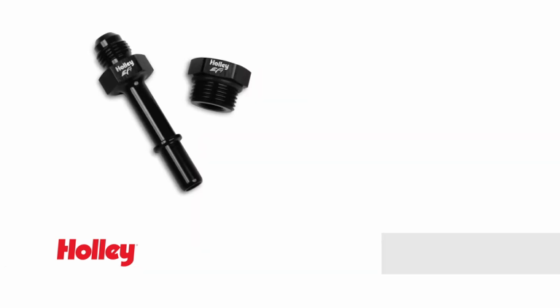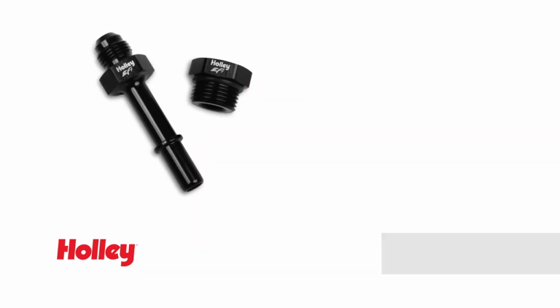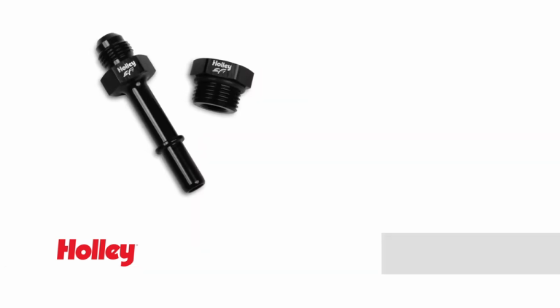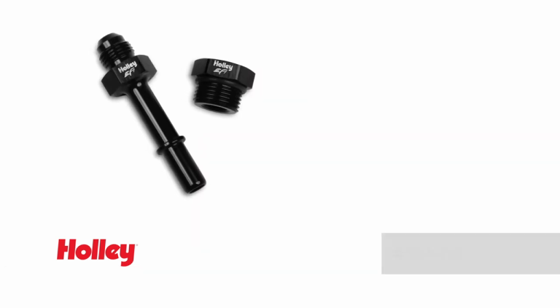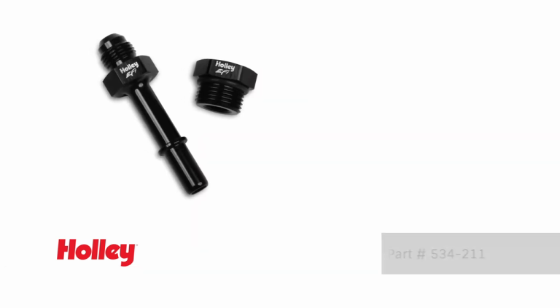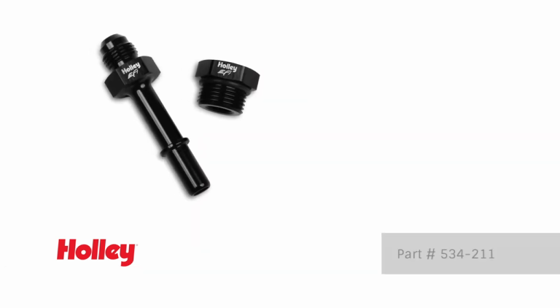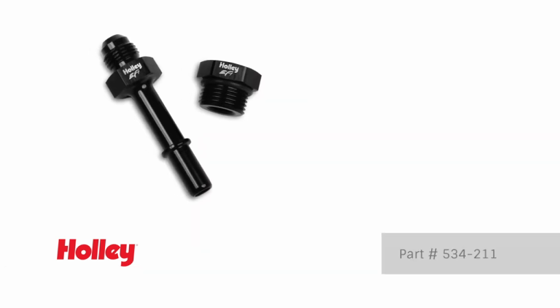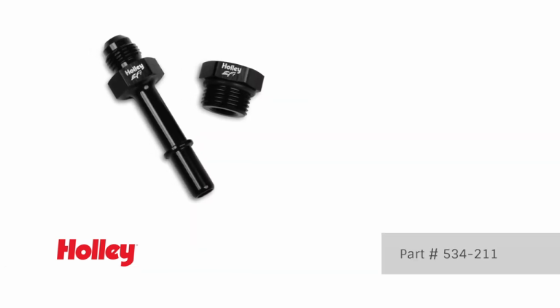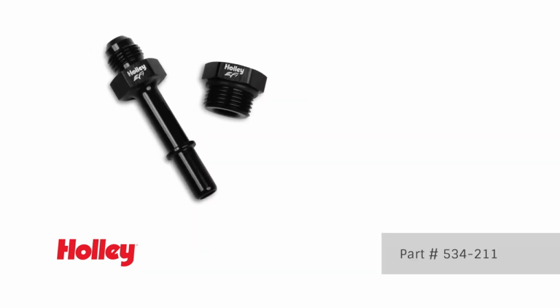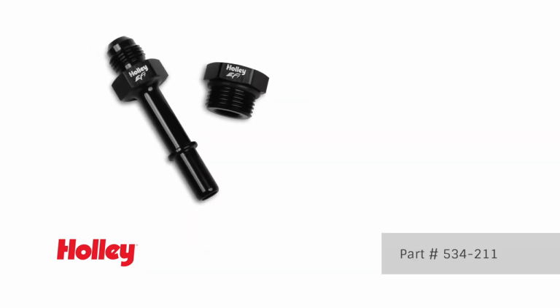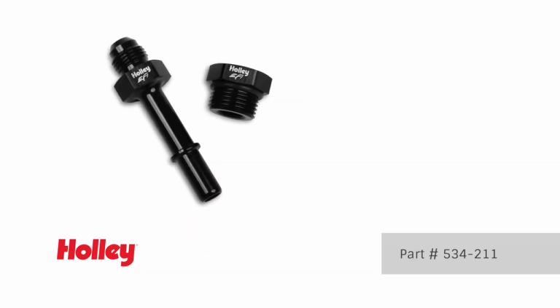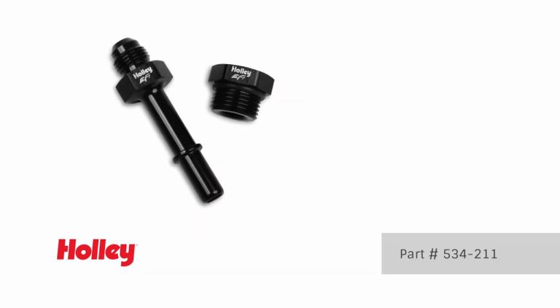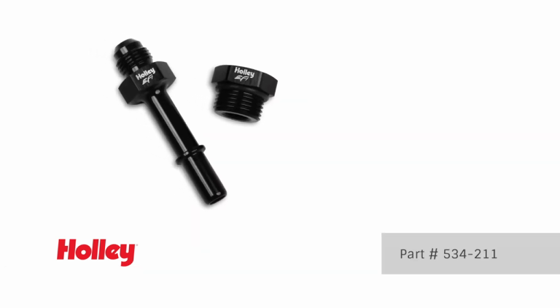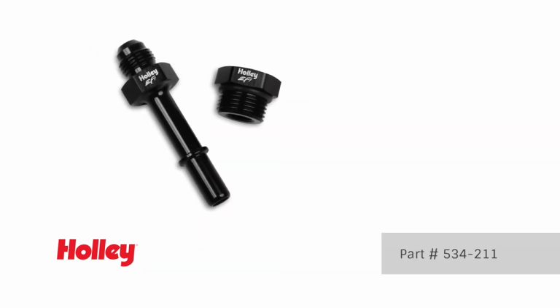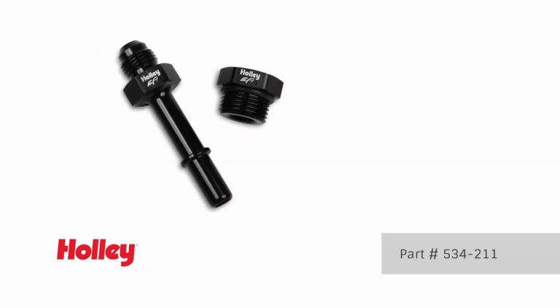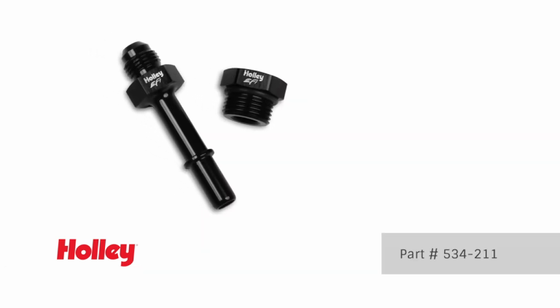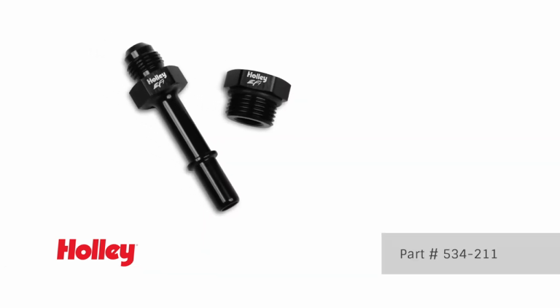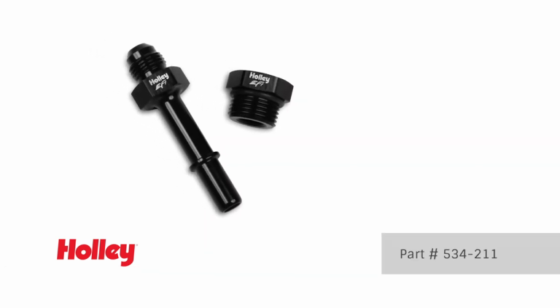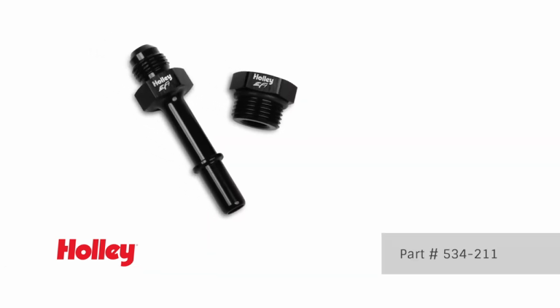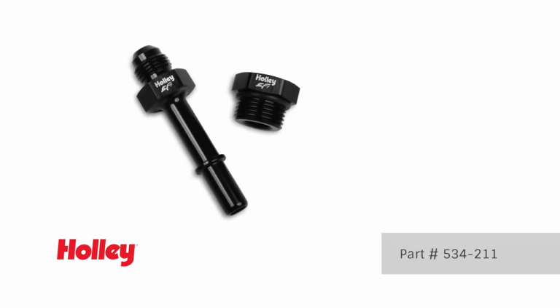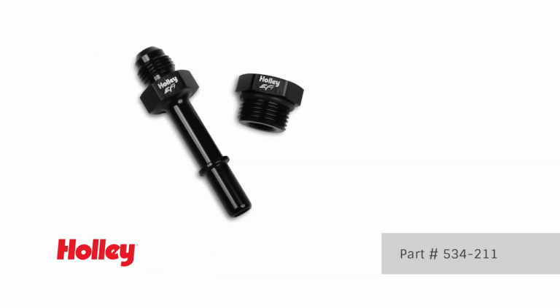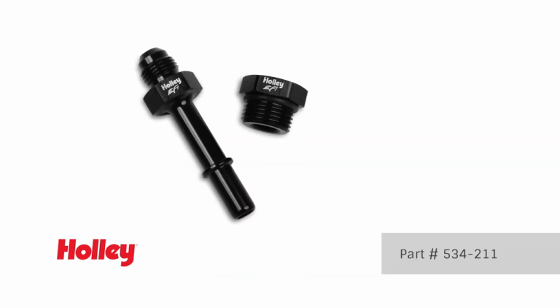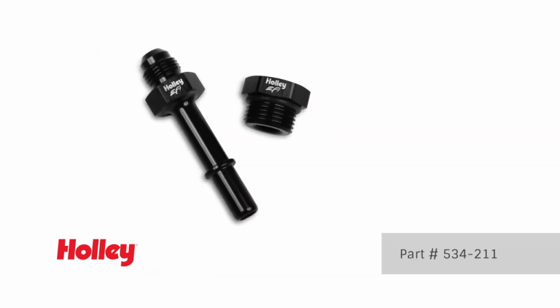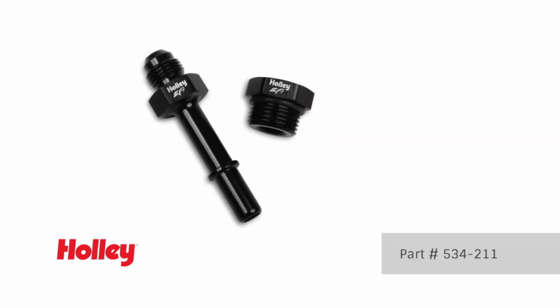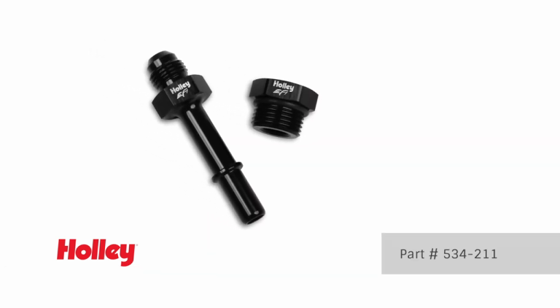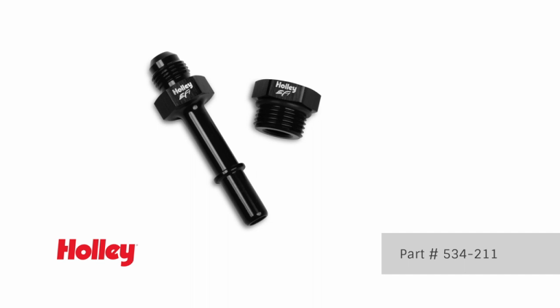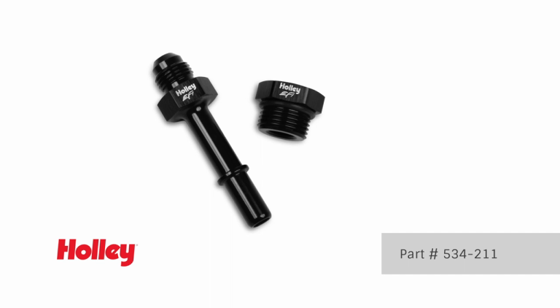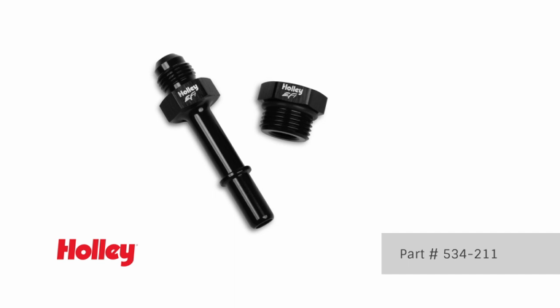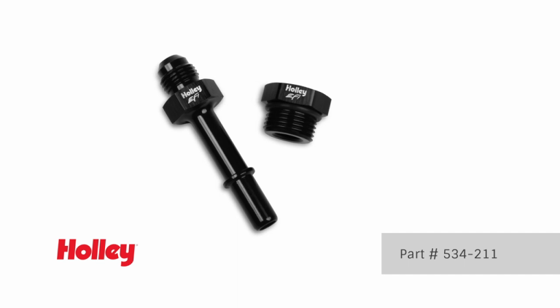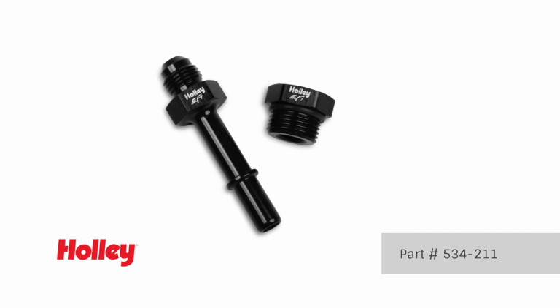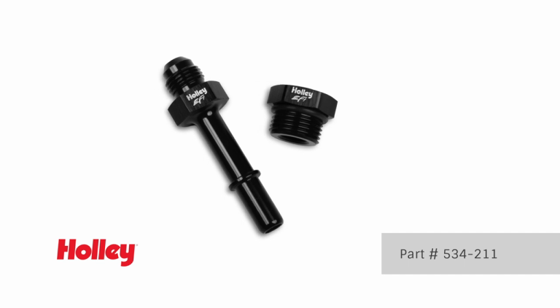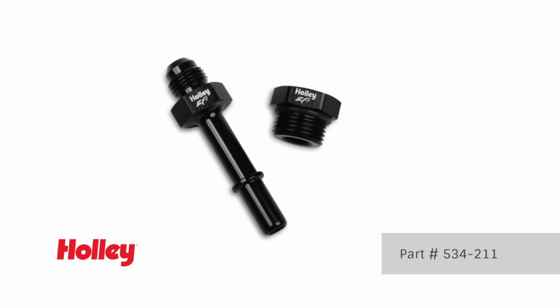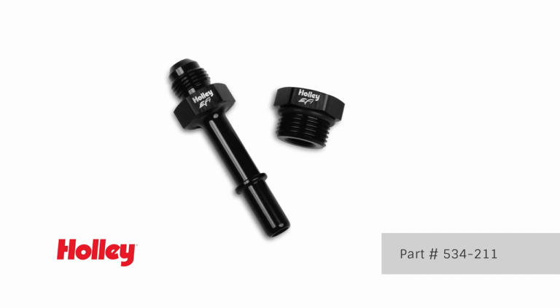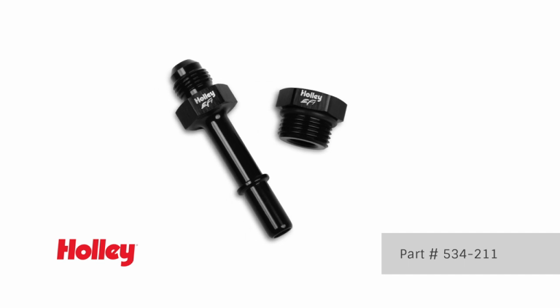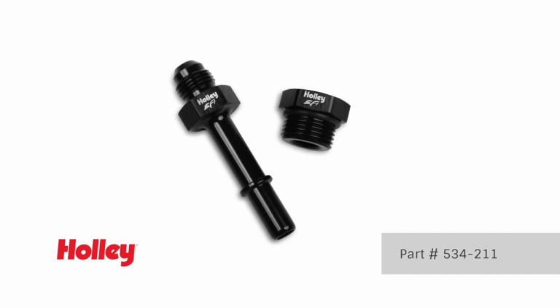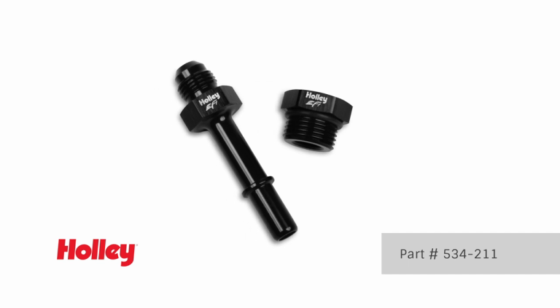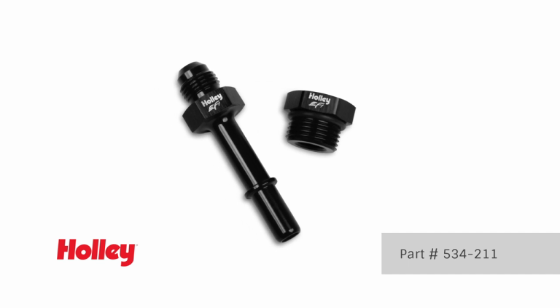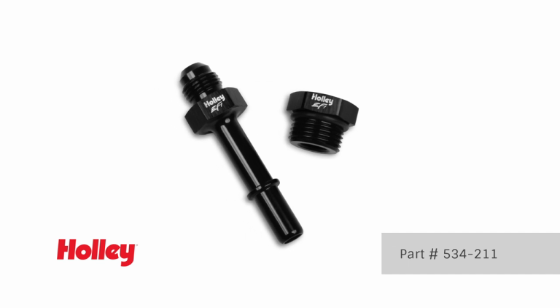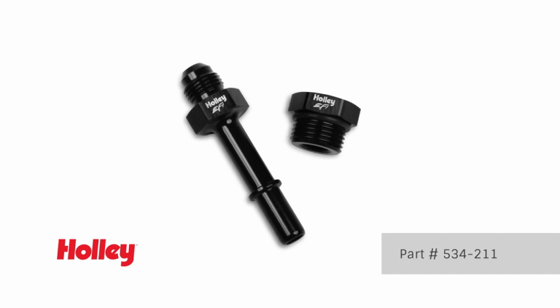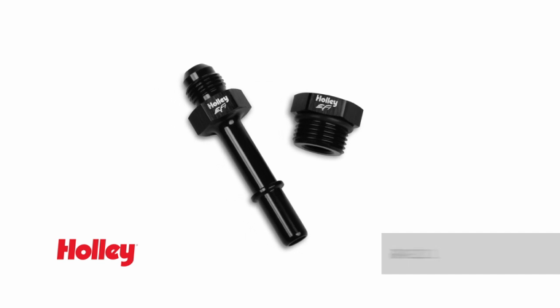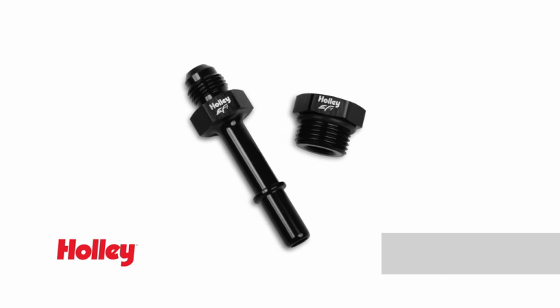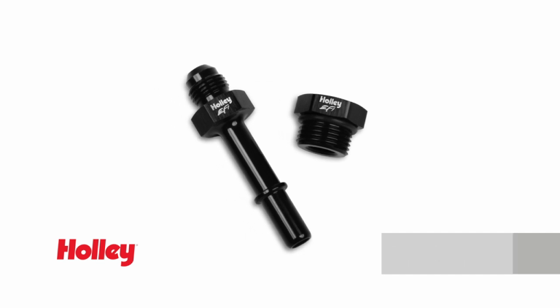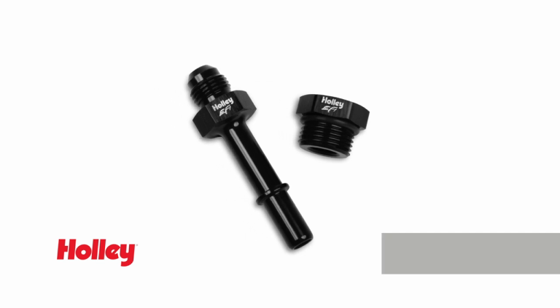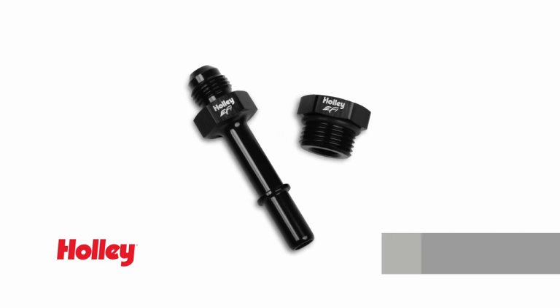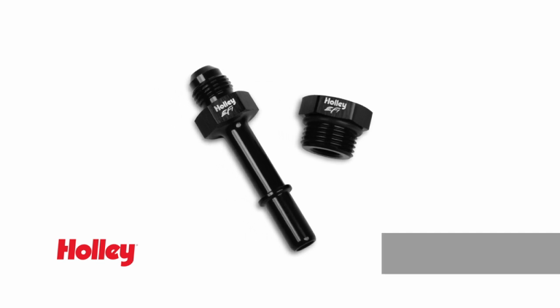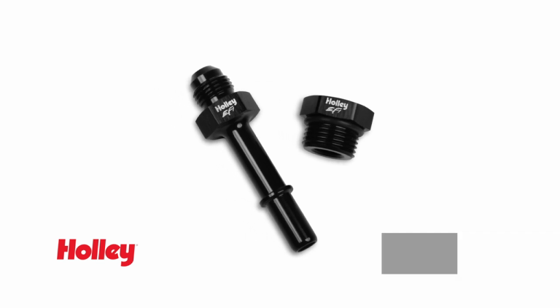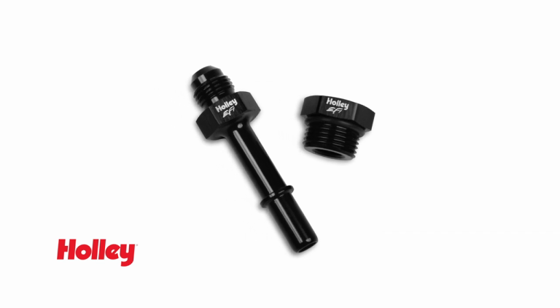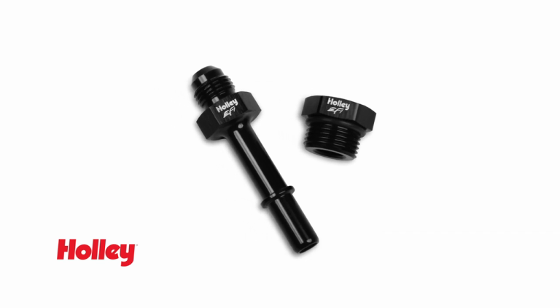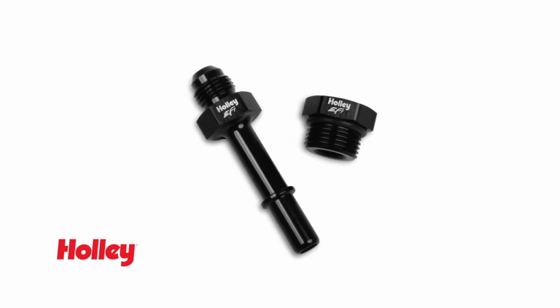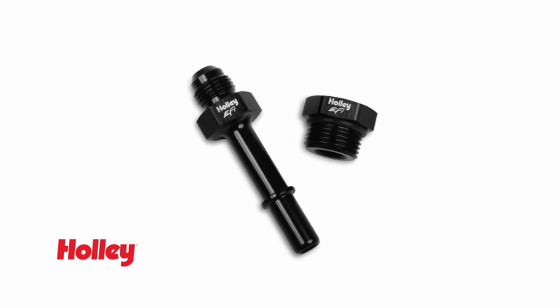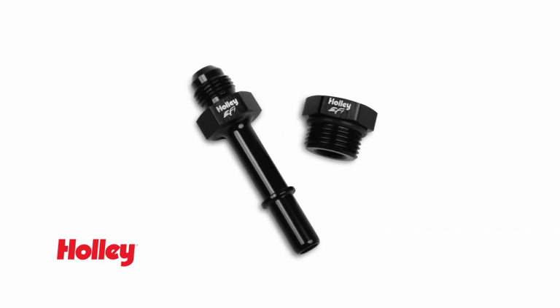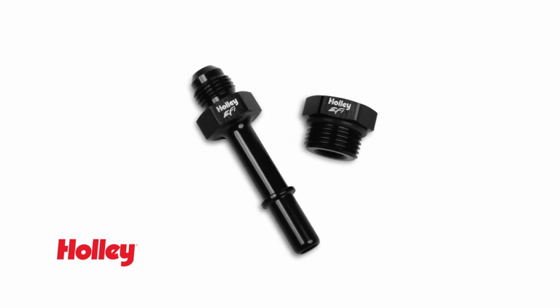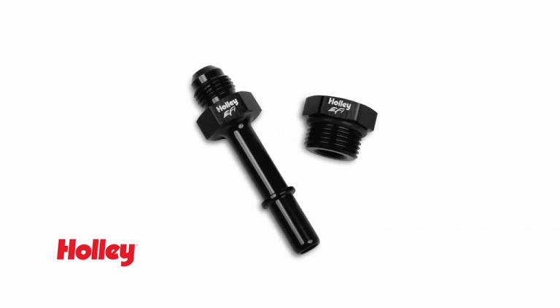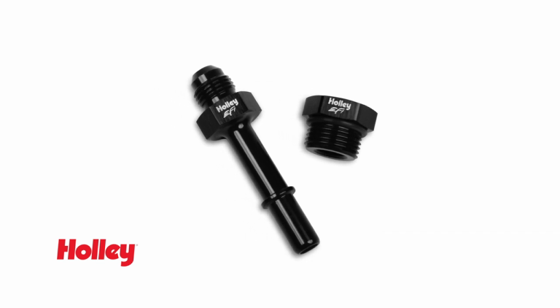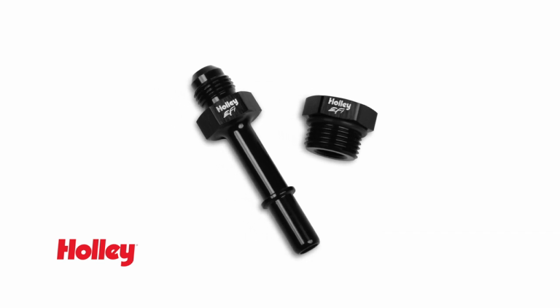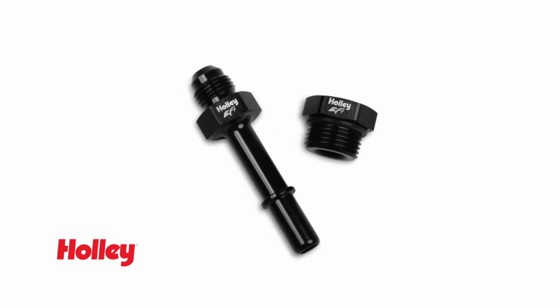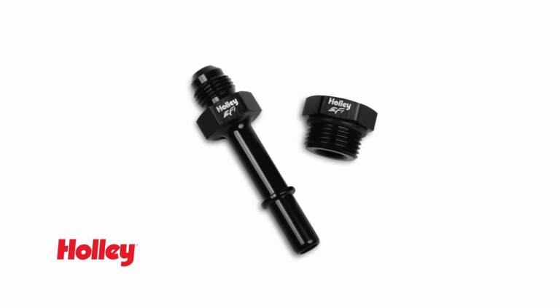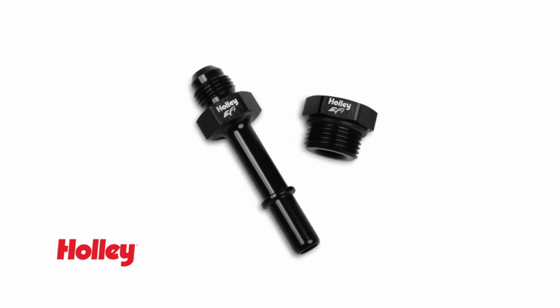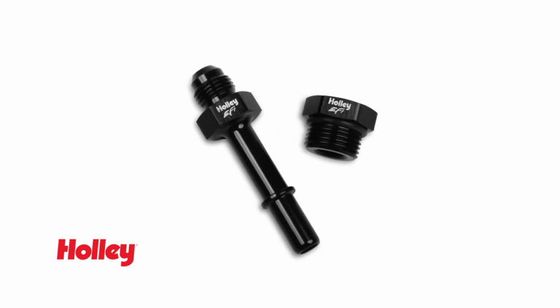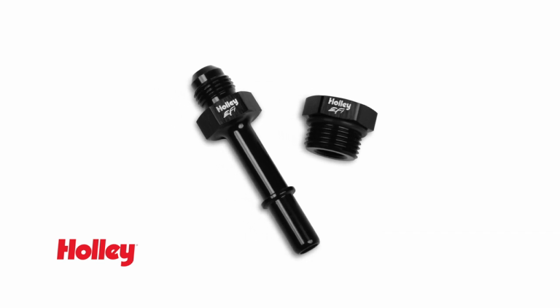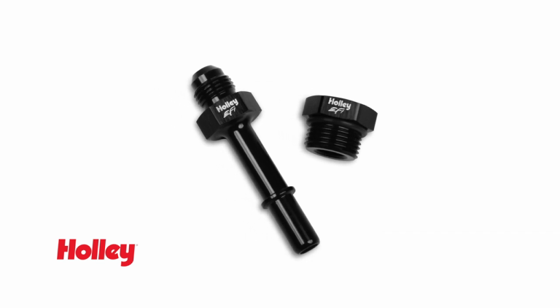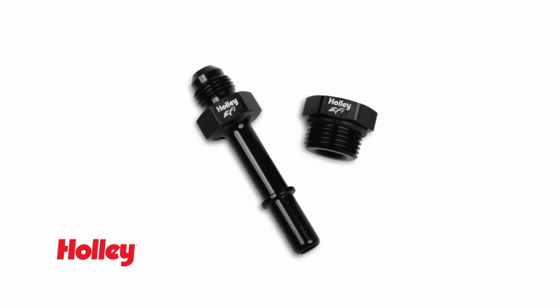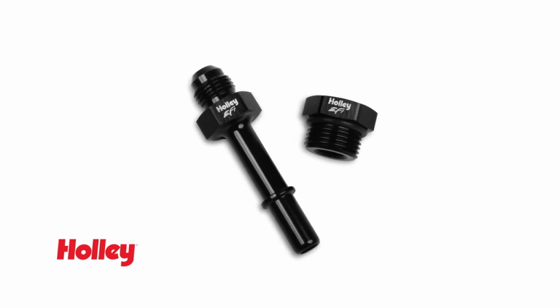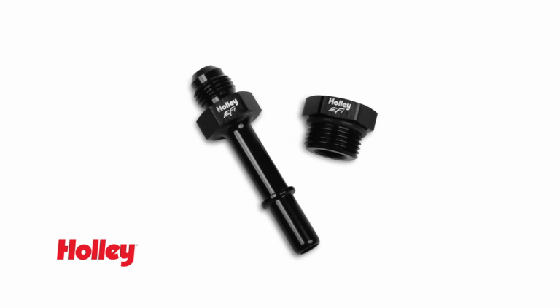part number 534-211 adapter kit is recommended for directly connecting to the Holley EFI fuel rails.